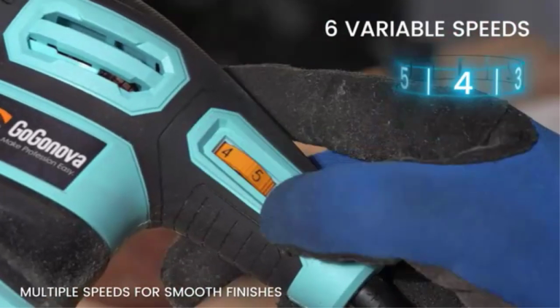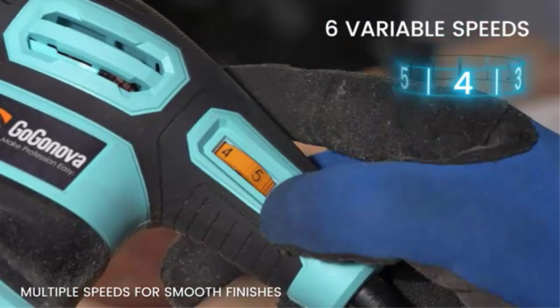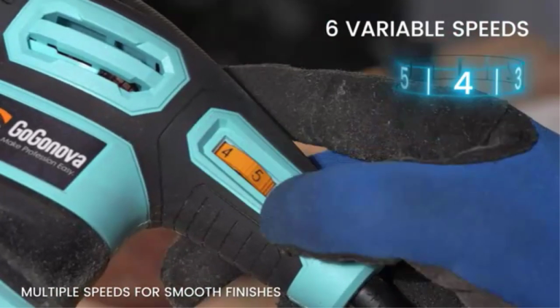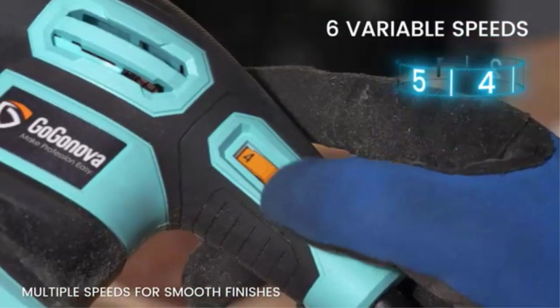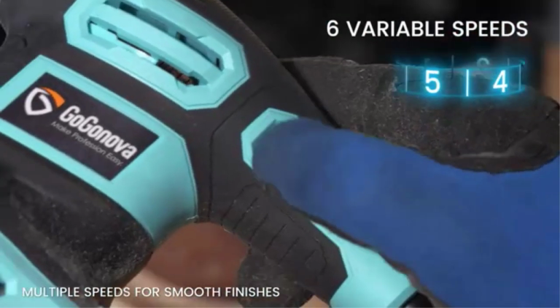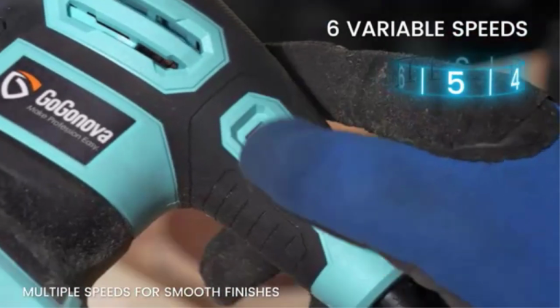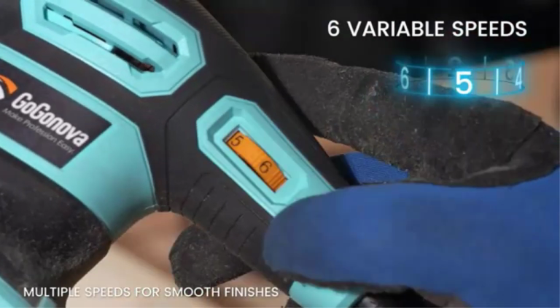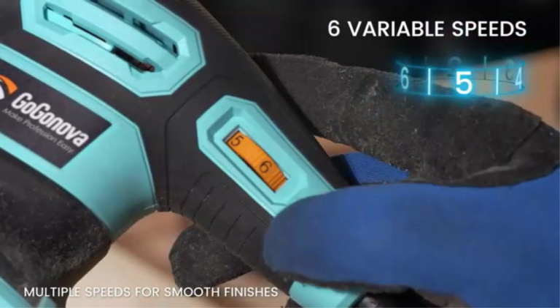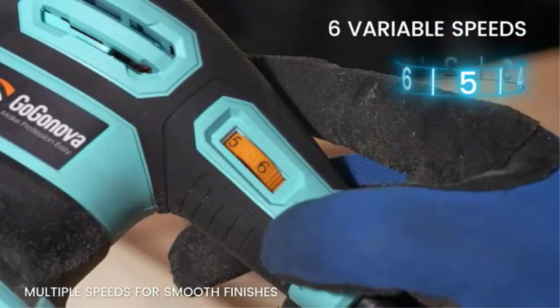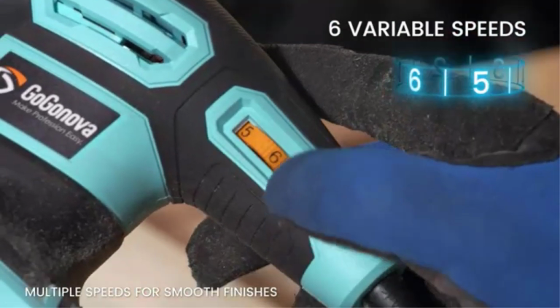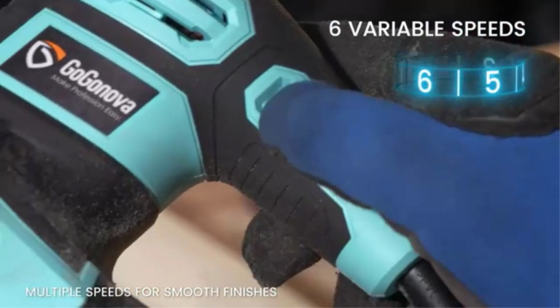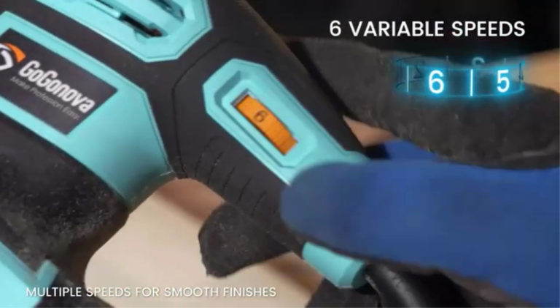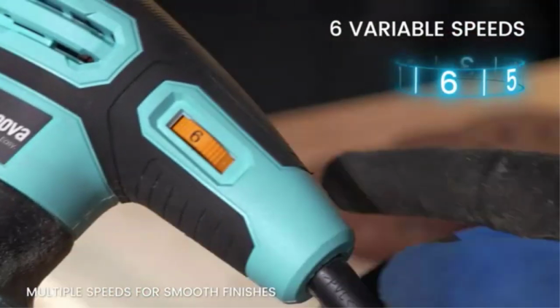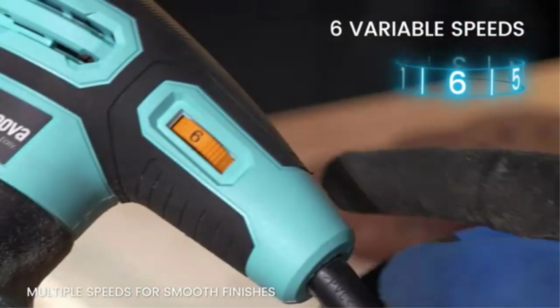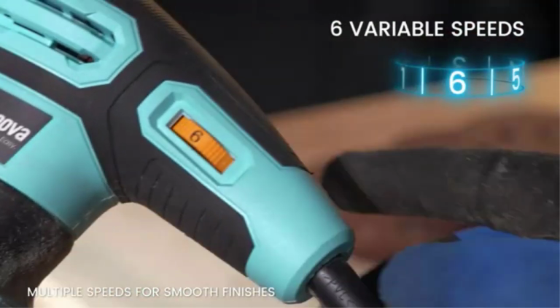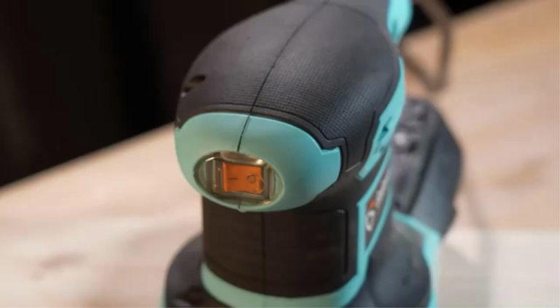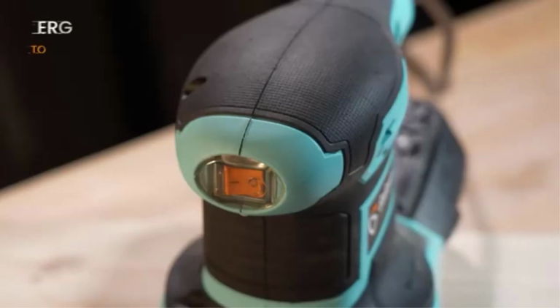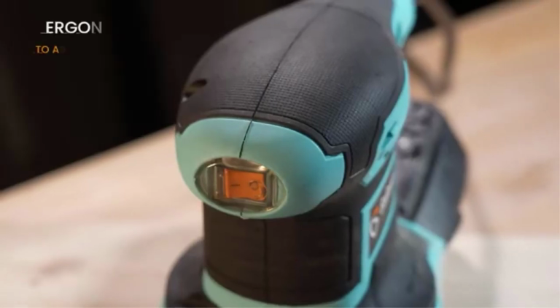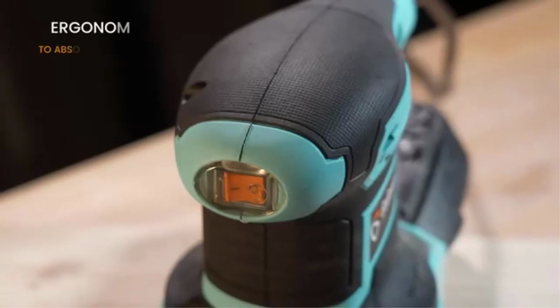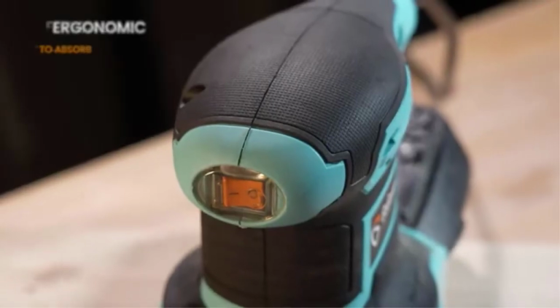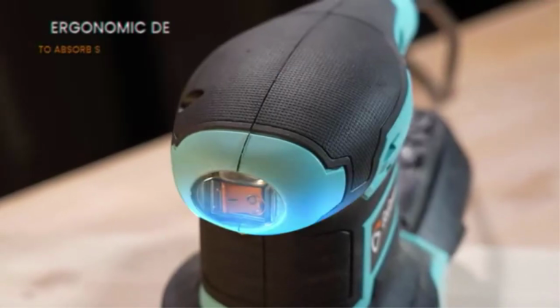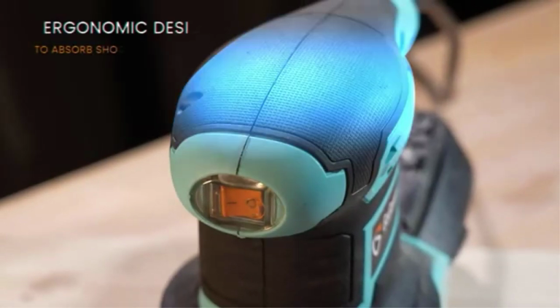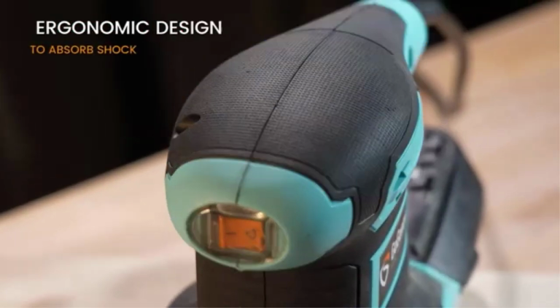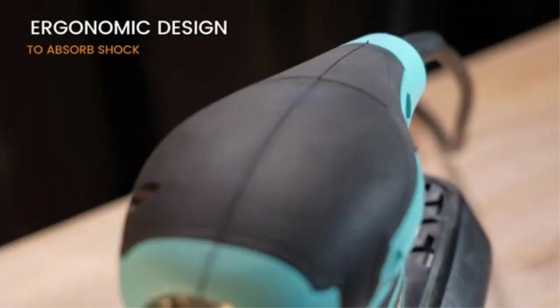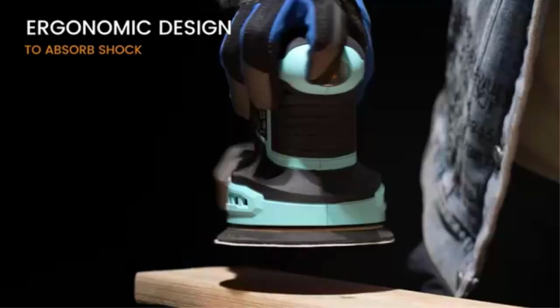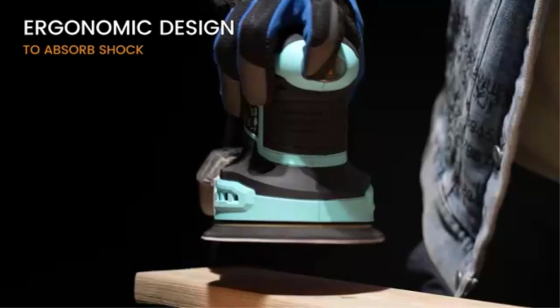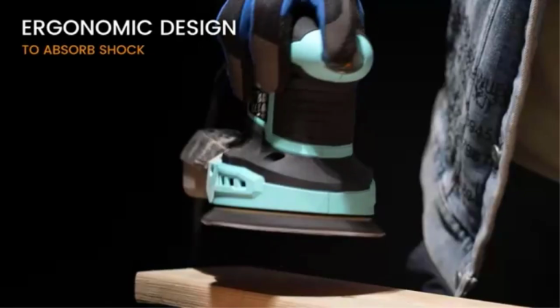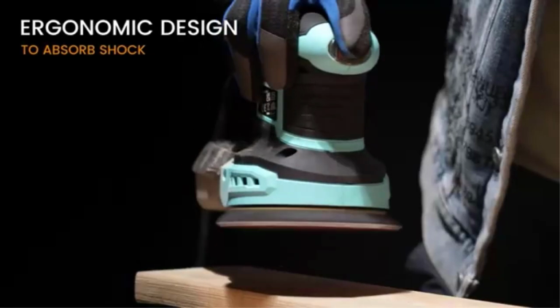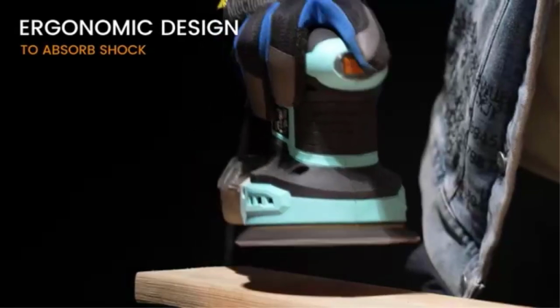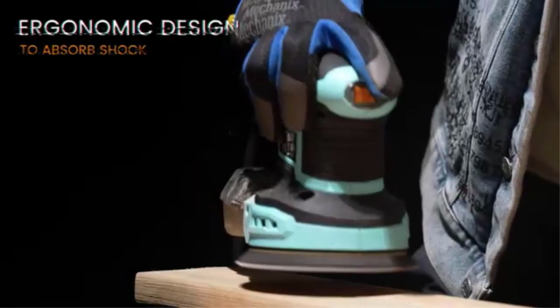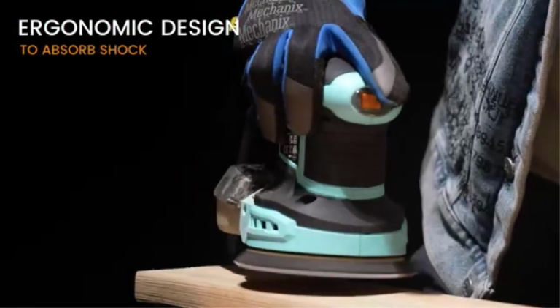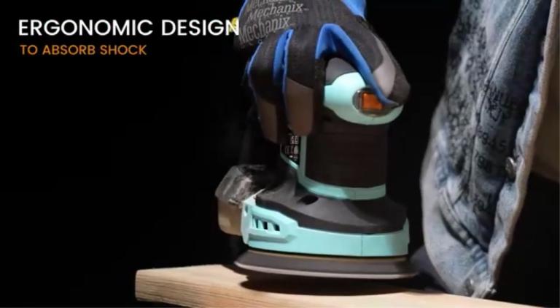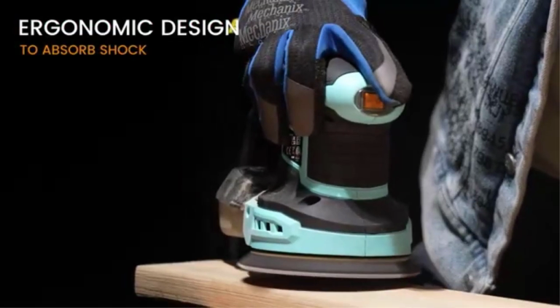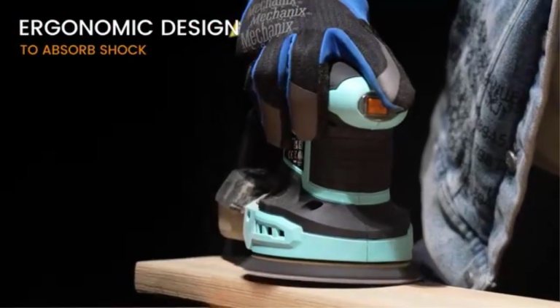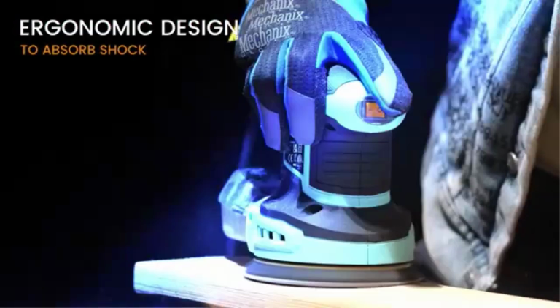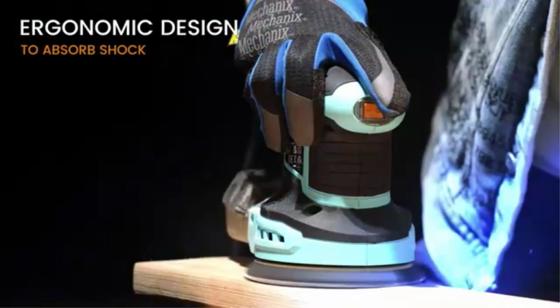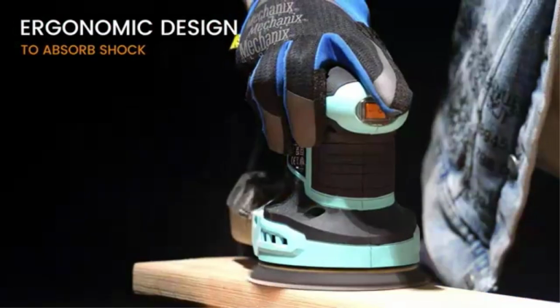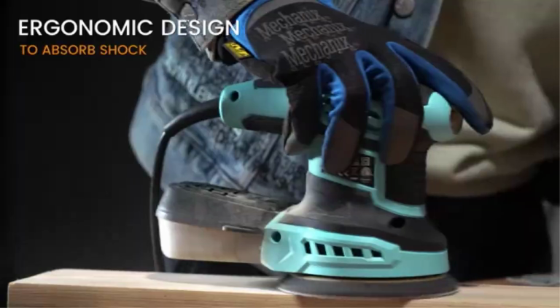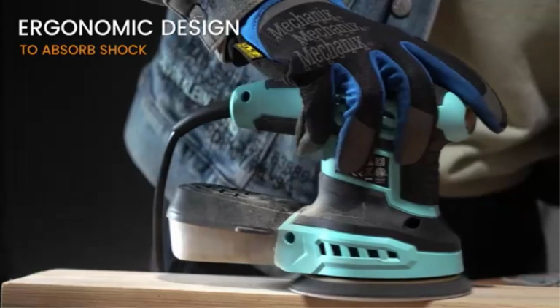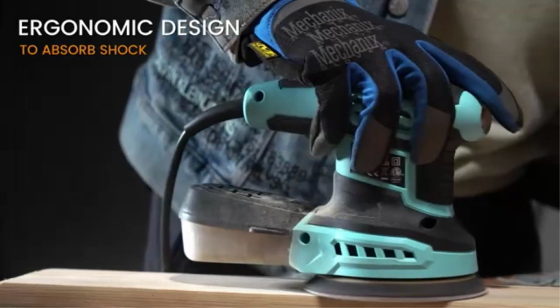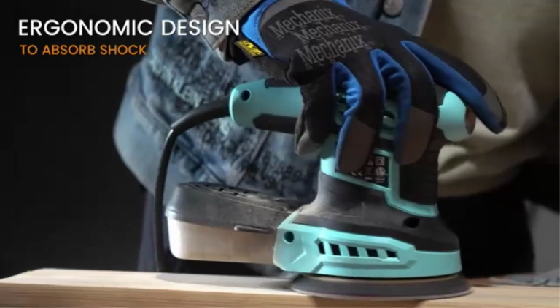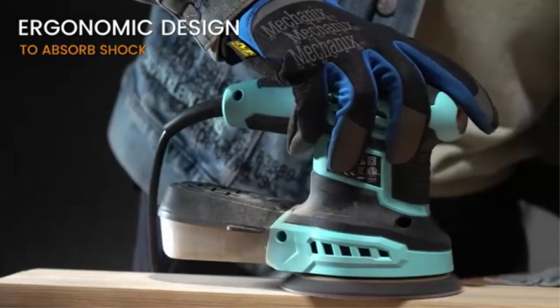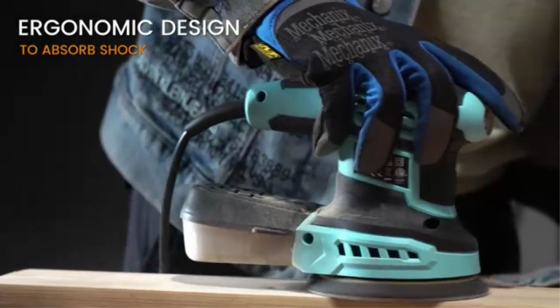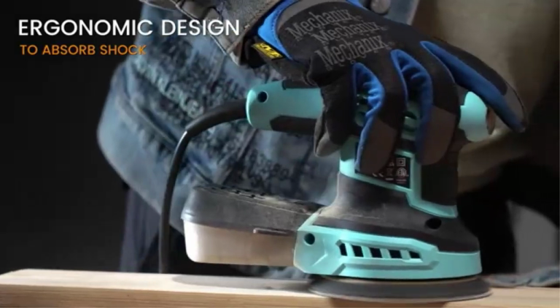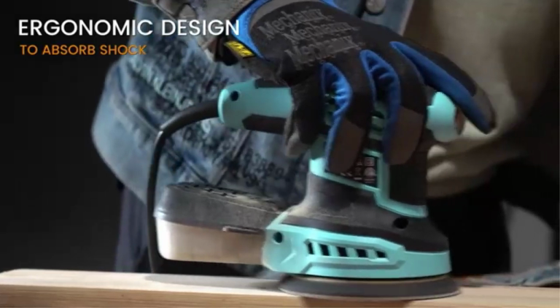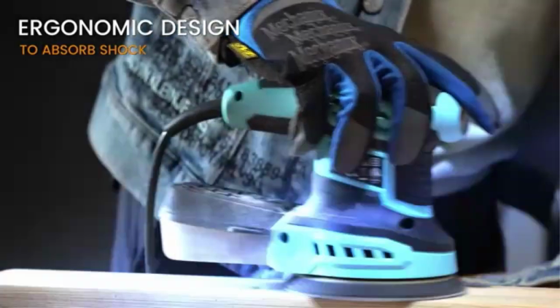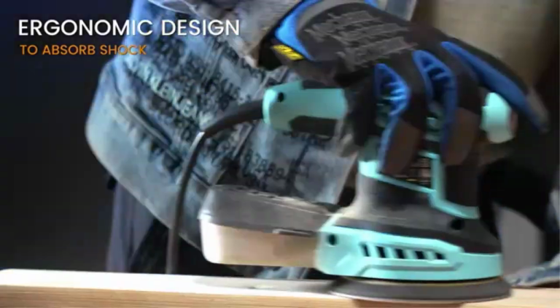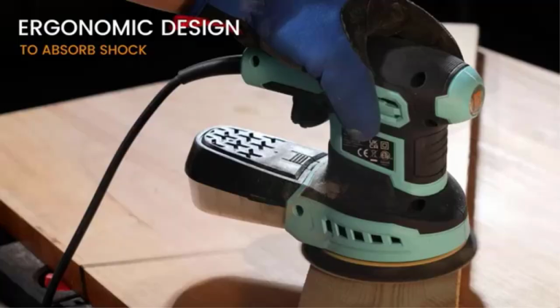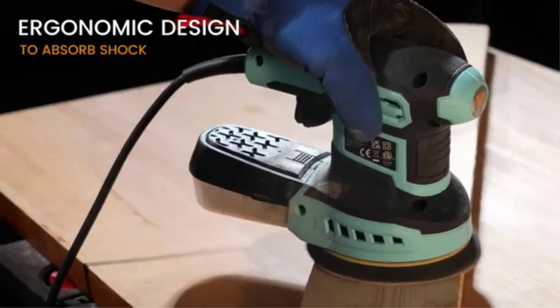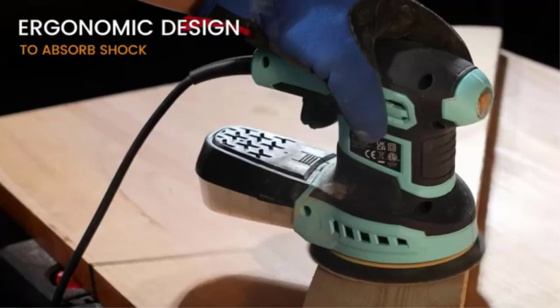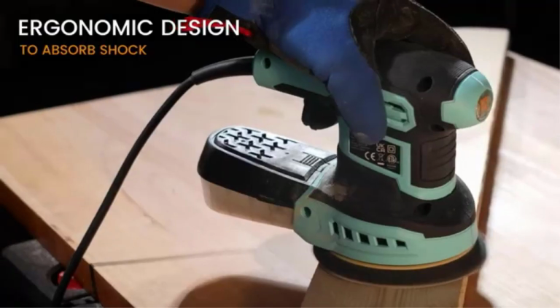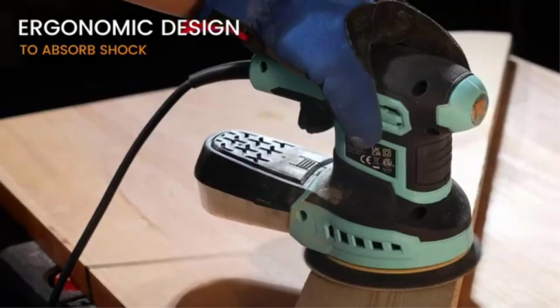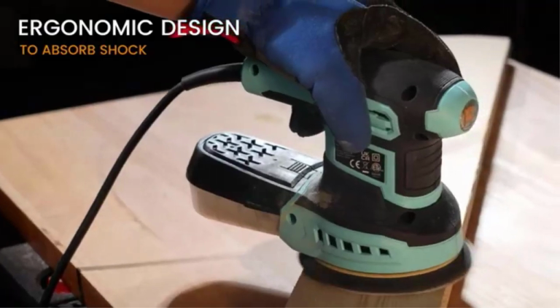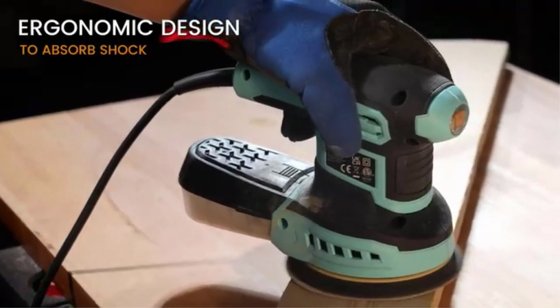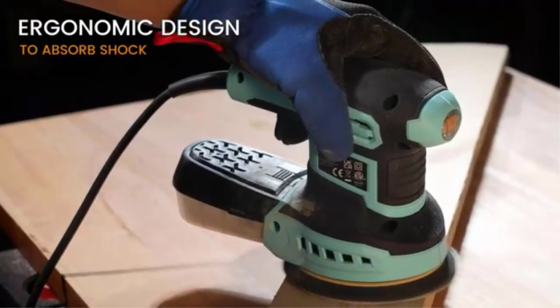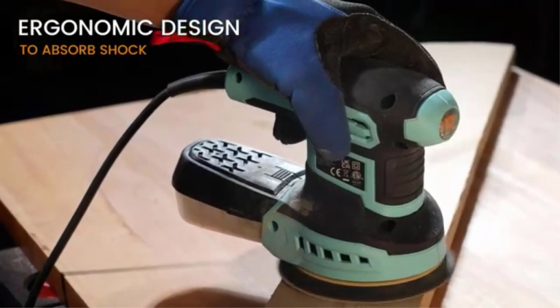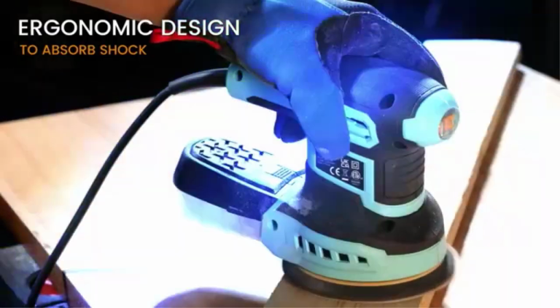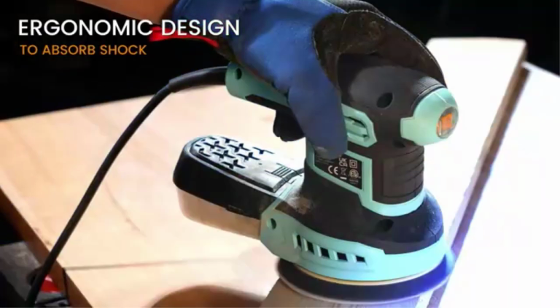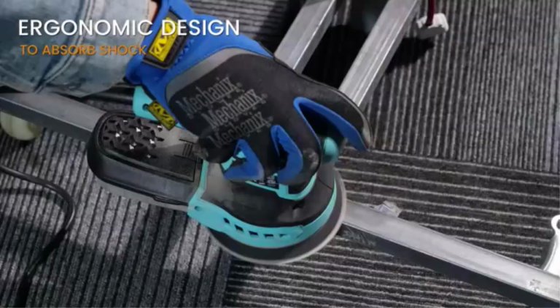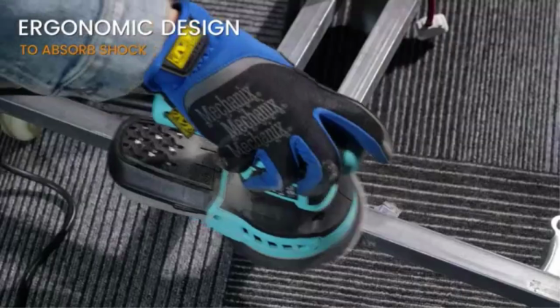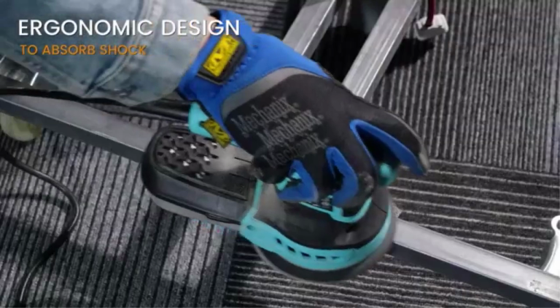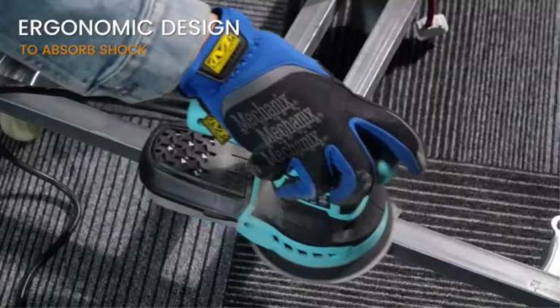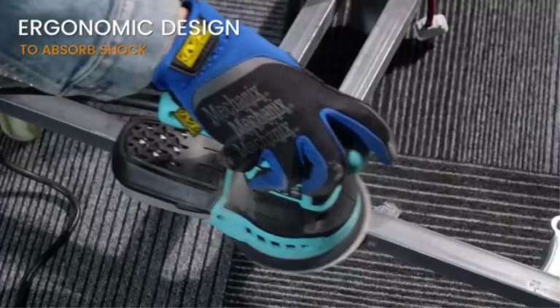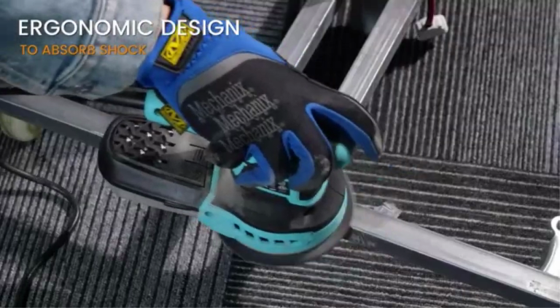A spindle sander is a handy power tool that has spinning cylindrical sanding drums — spindles — which accomplish smooth edges or curves on your woodworking tasks.